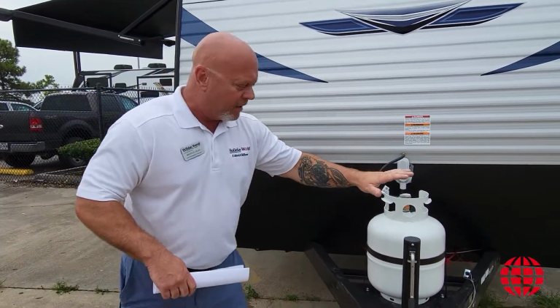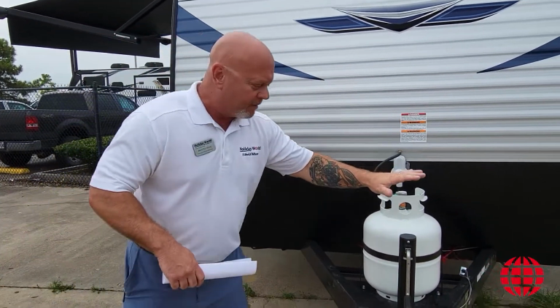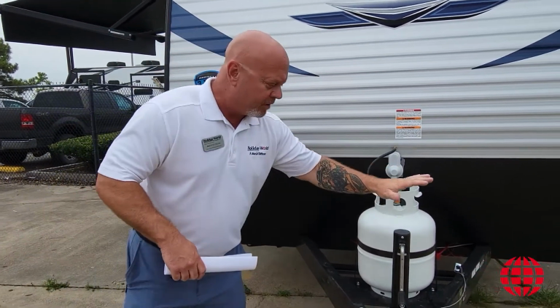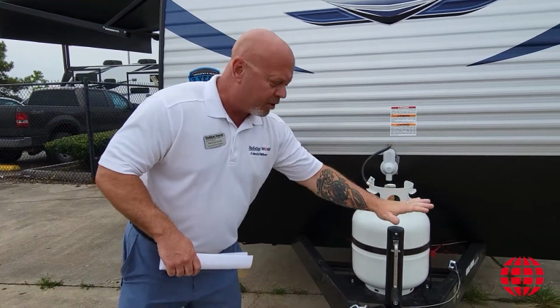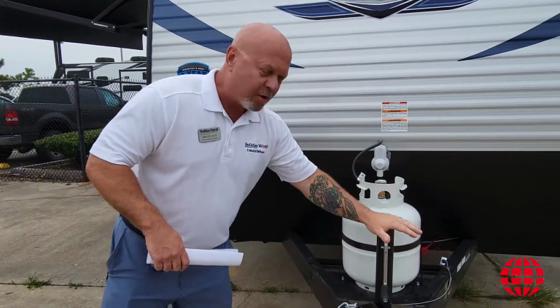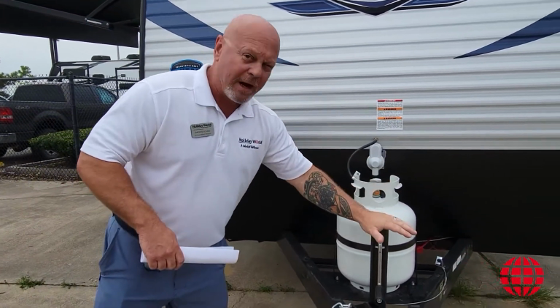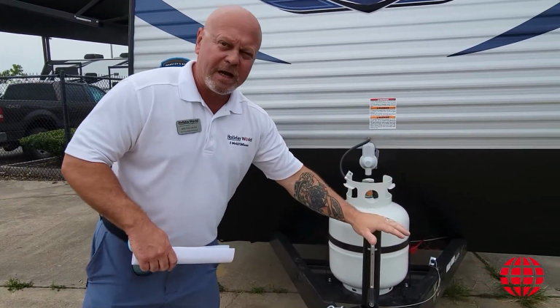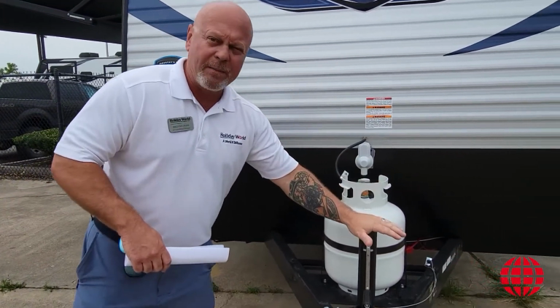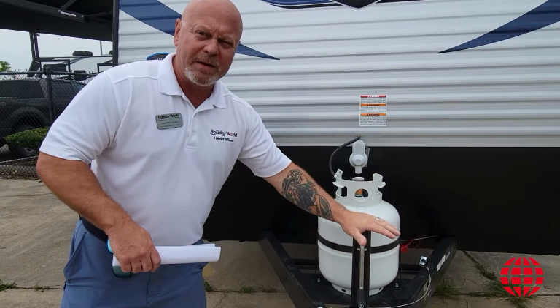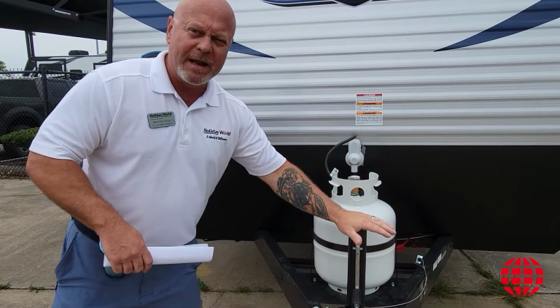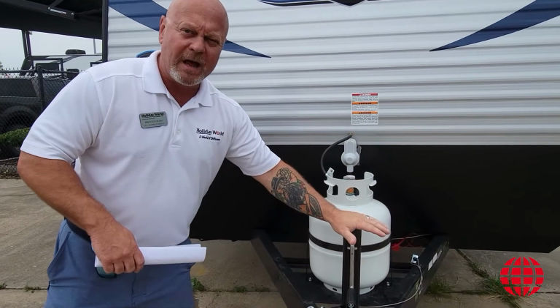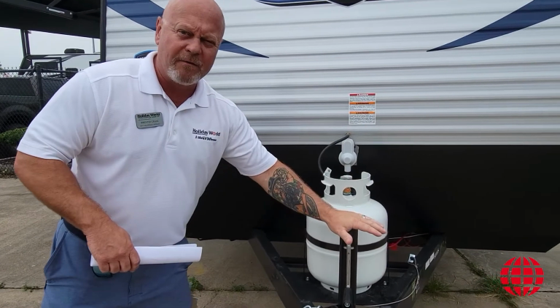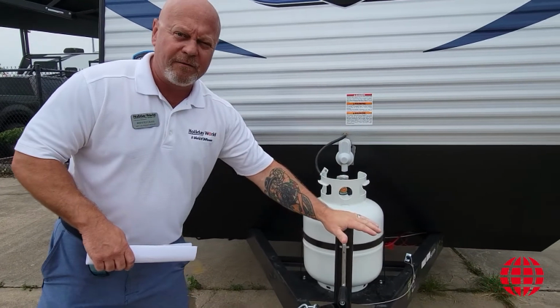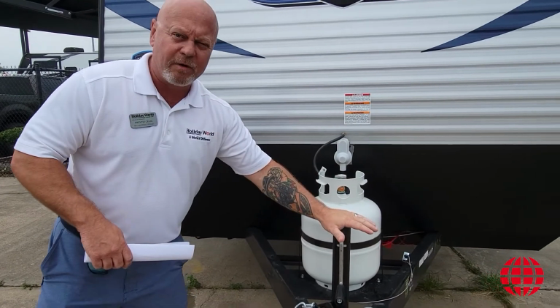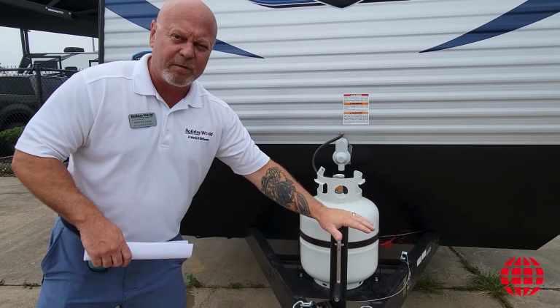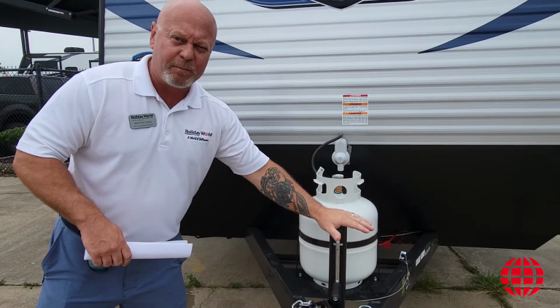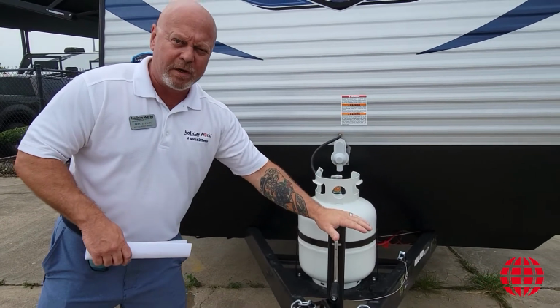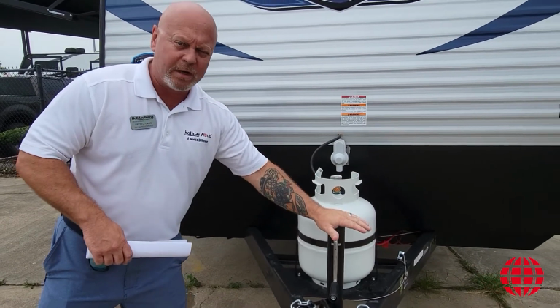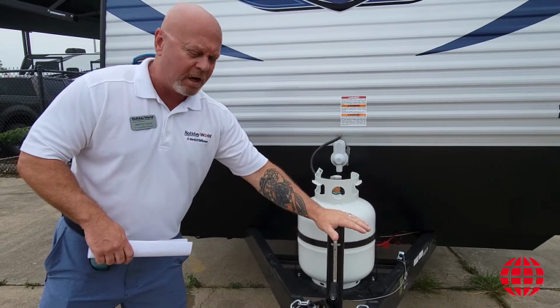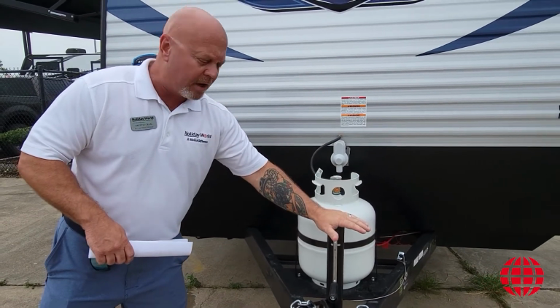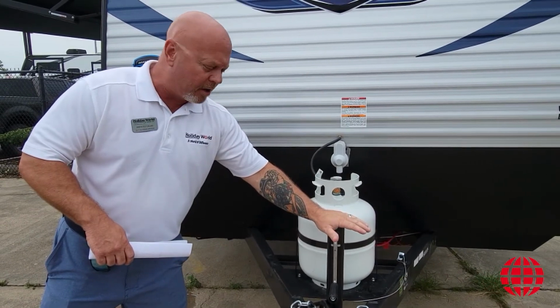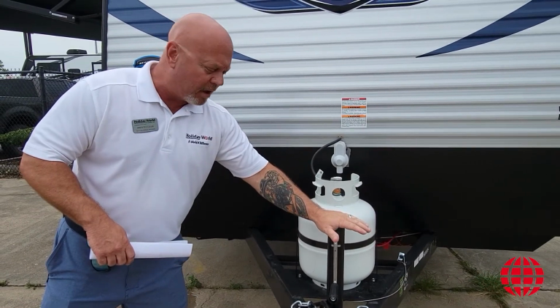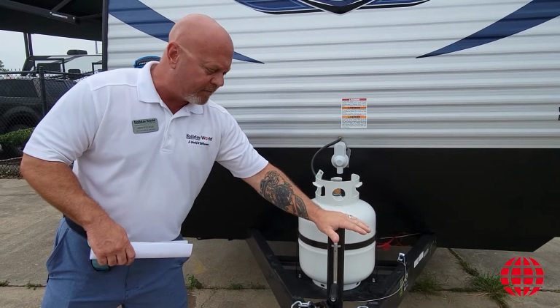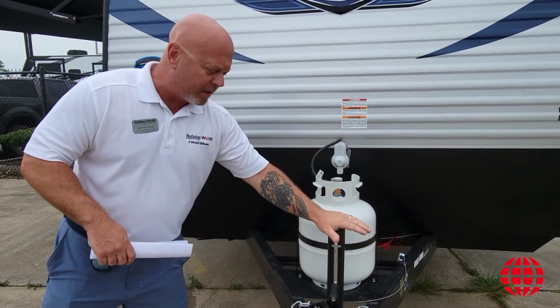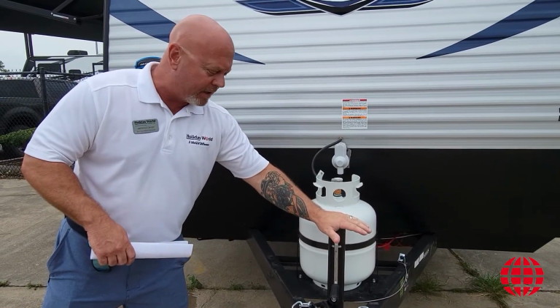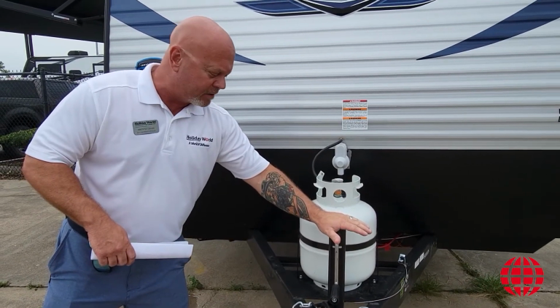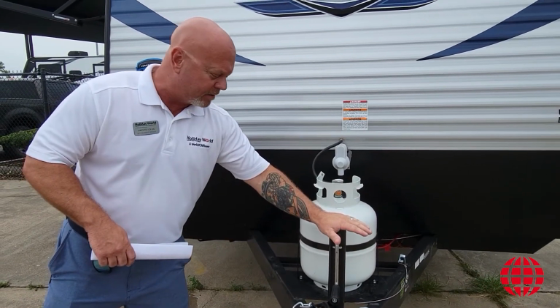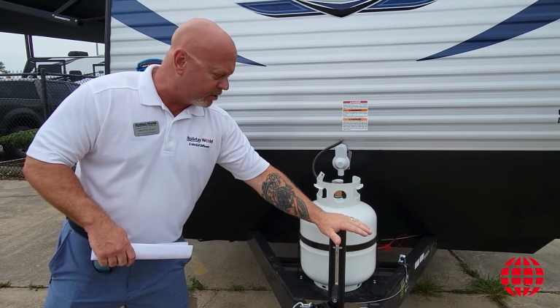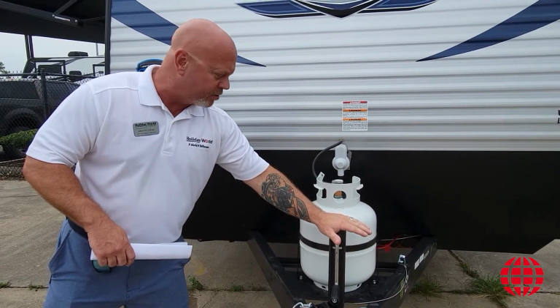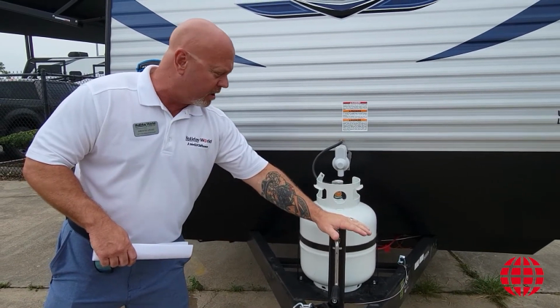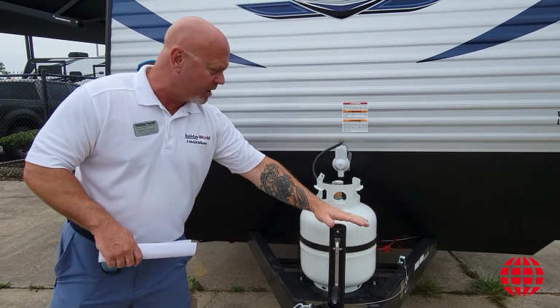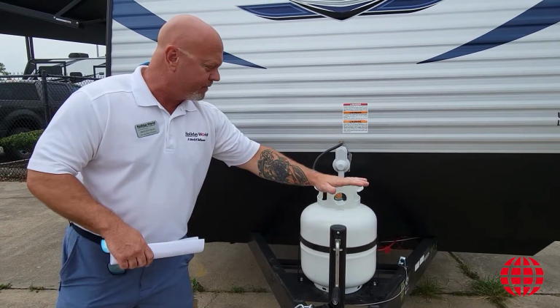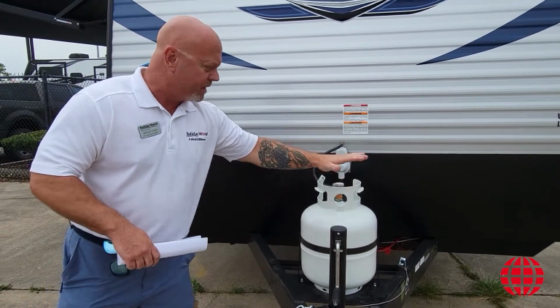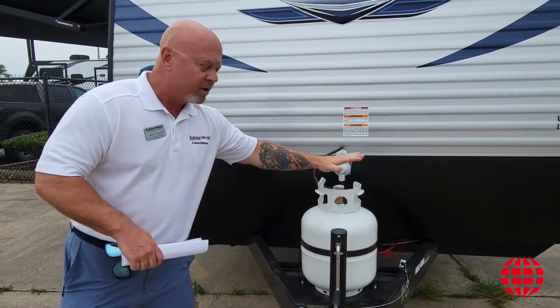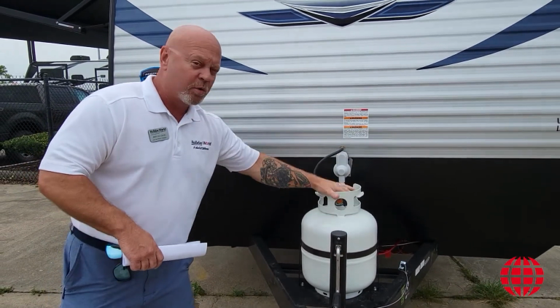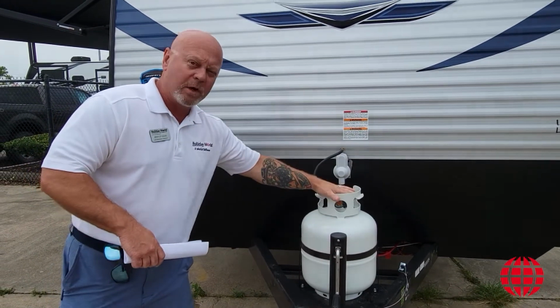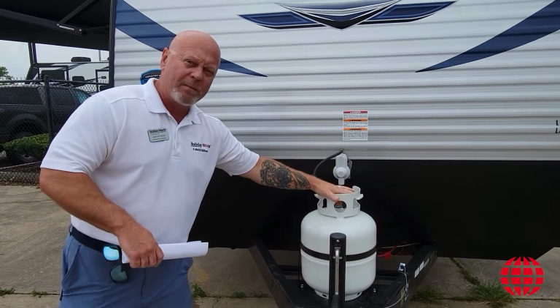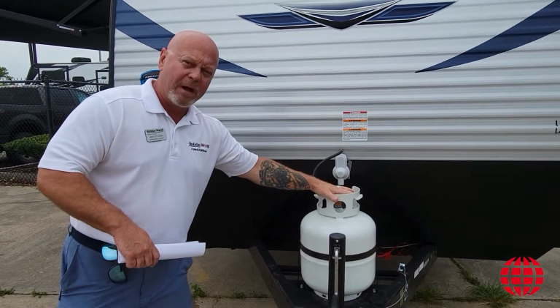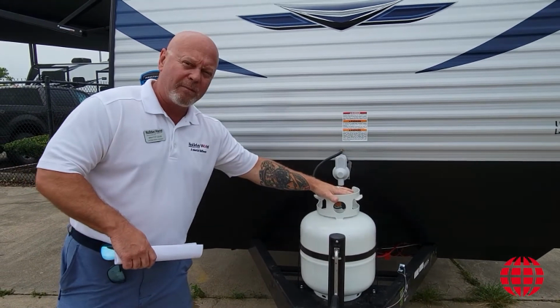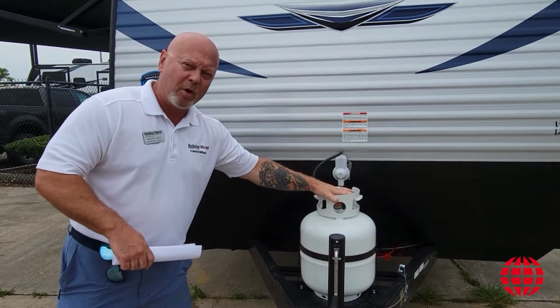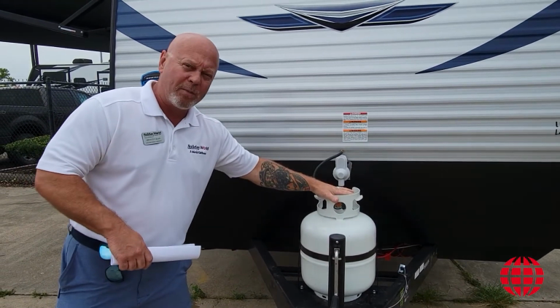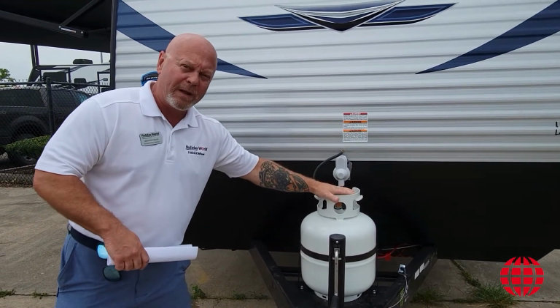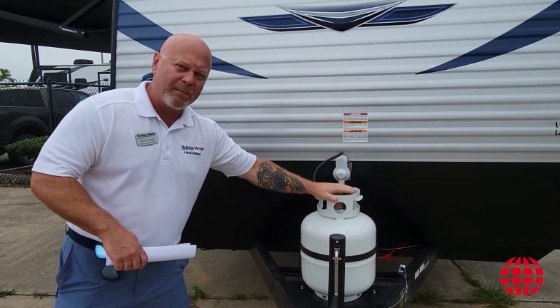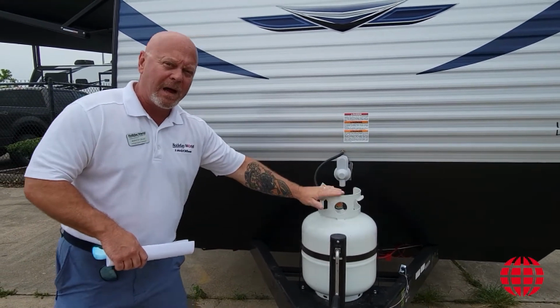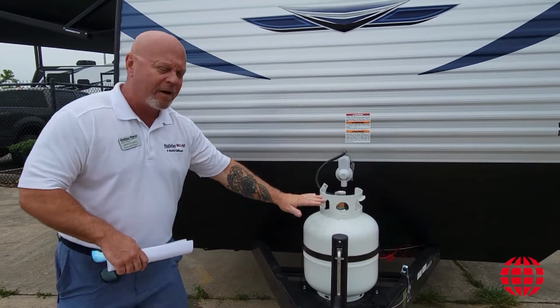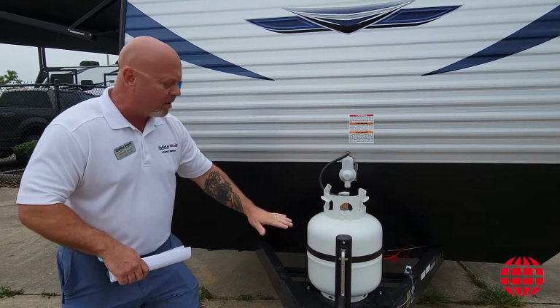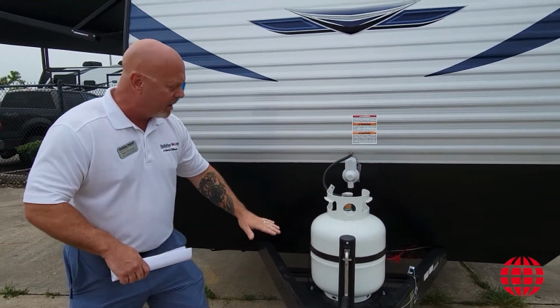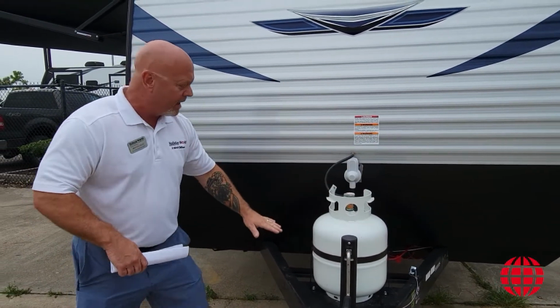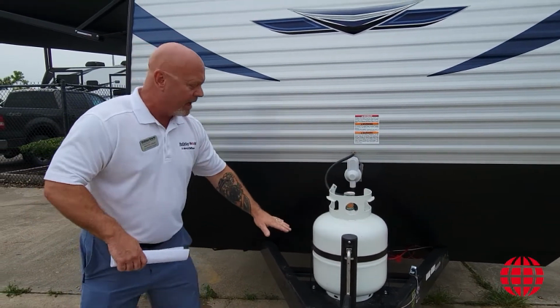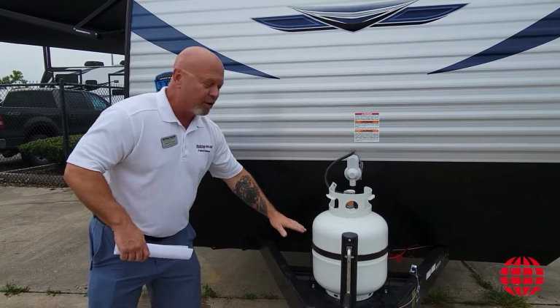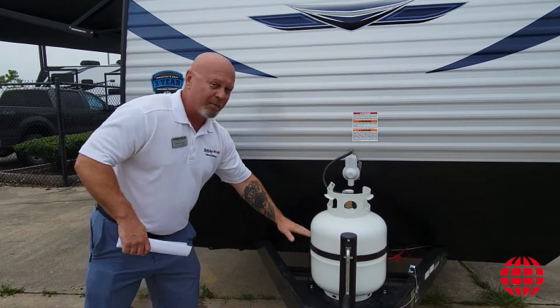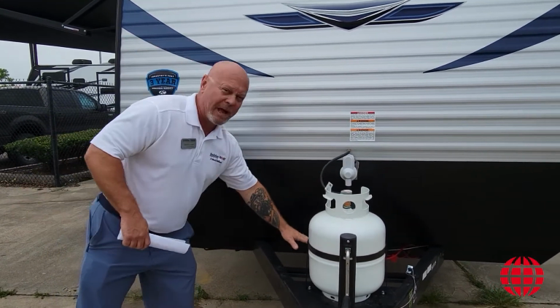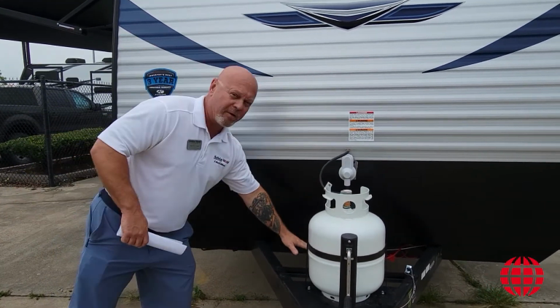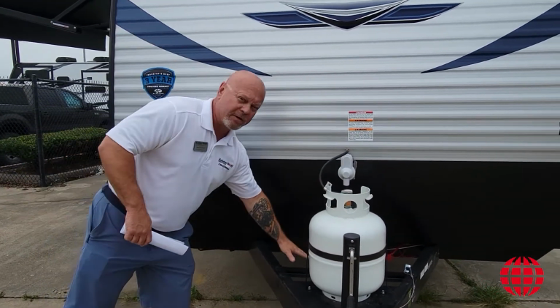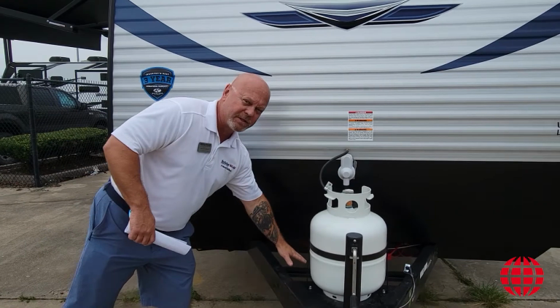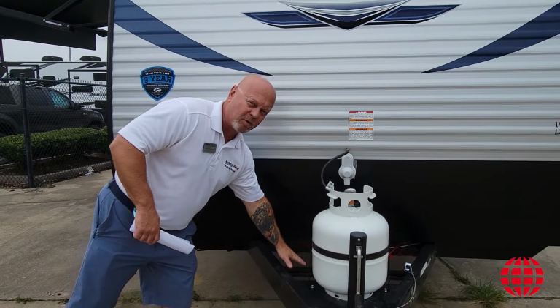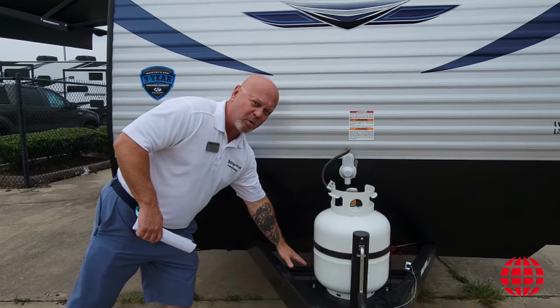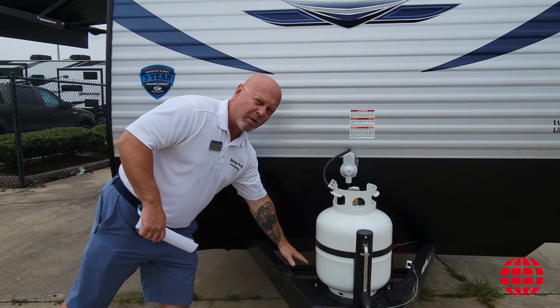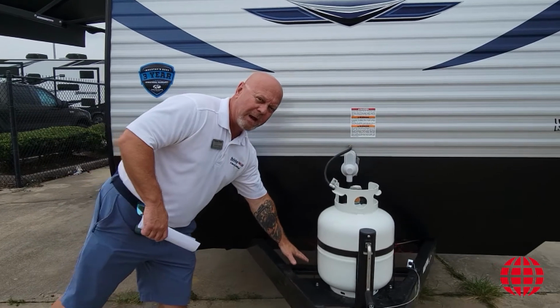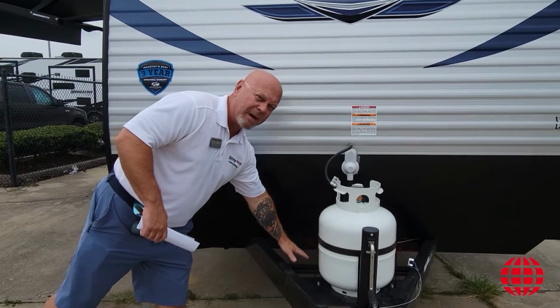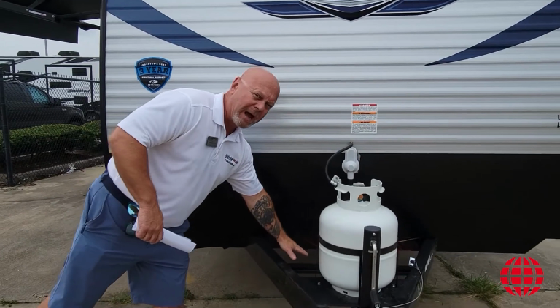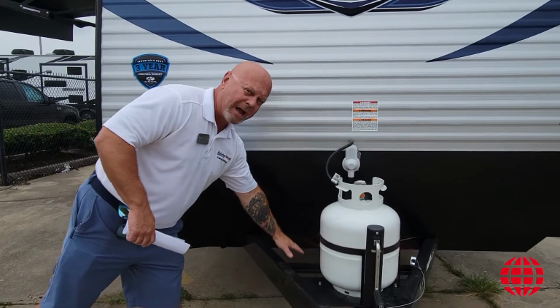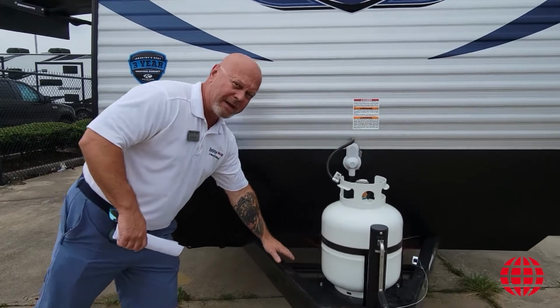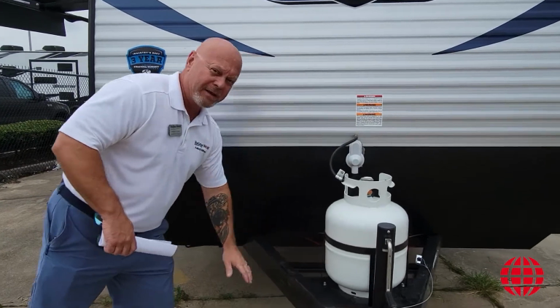Your crank up and down for putting it on and off the hitch of your truck, 20-pound propane bottle, and your battery store right behind it.